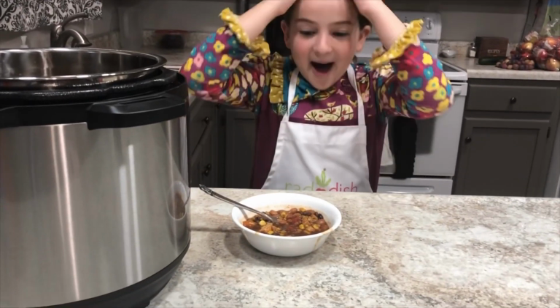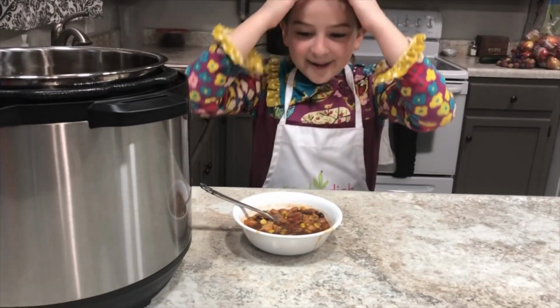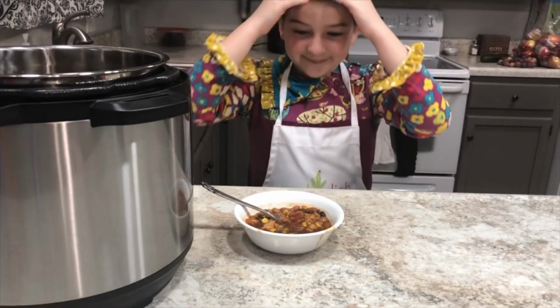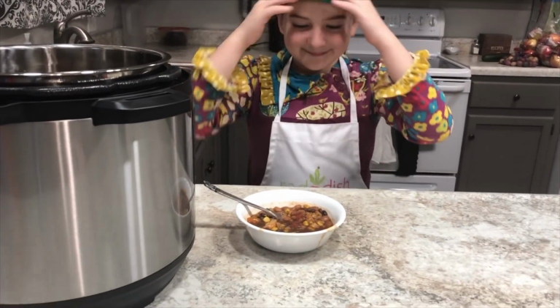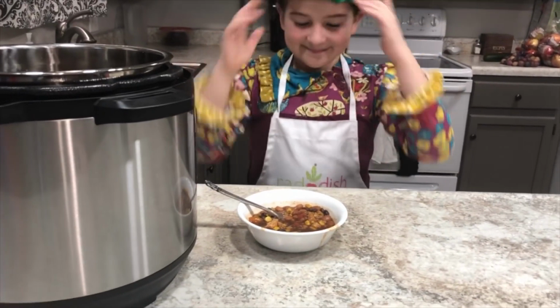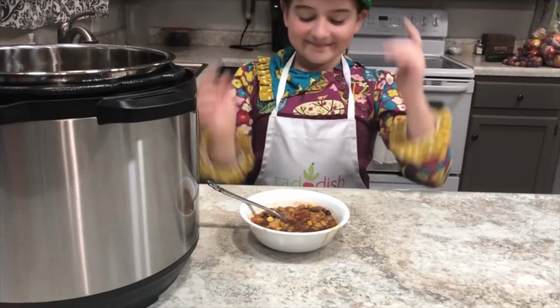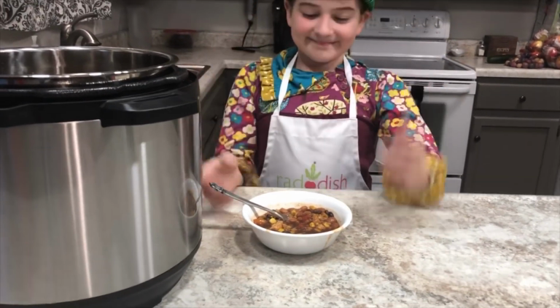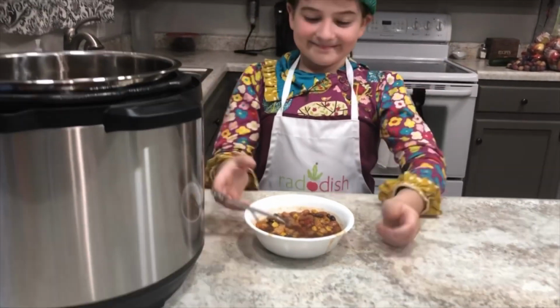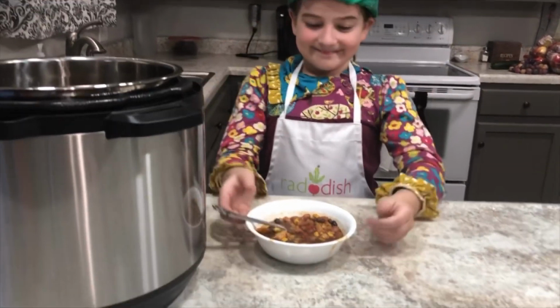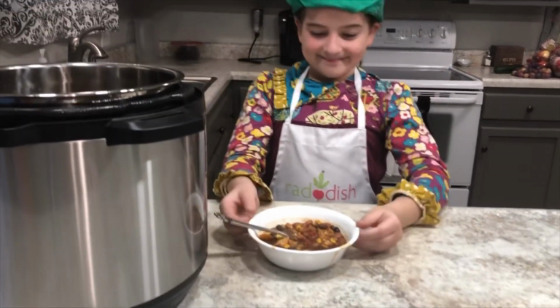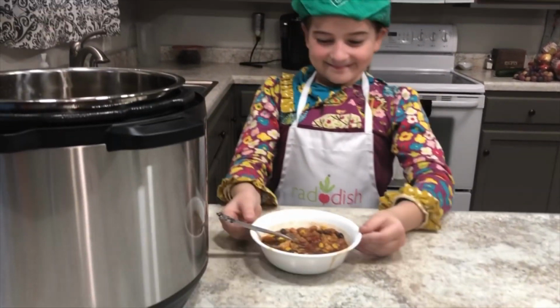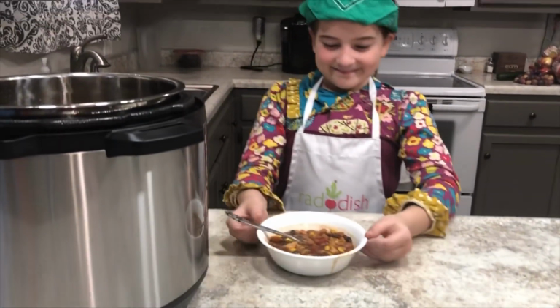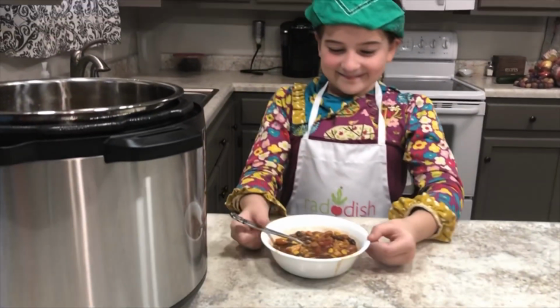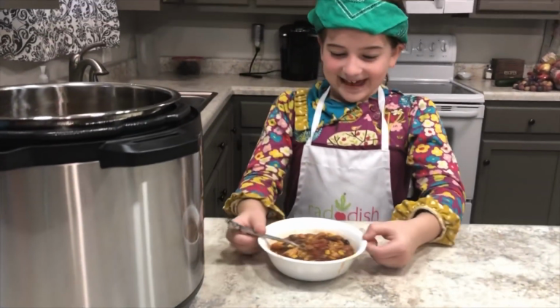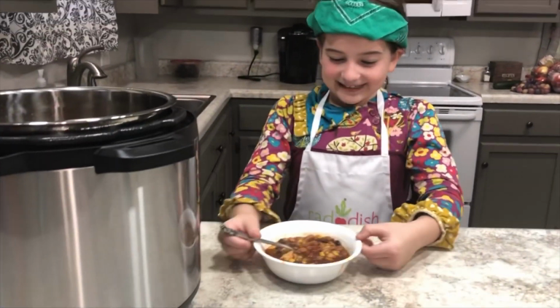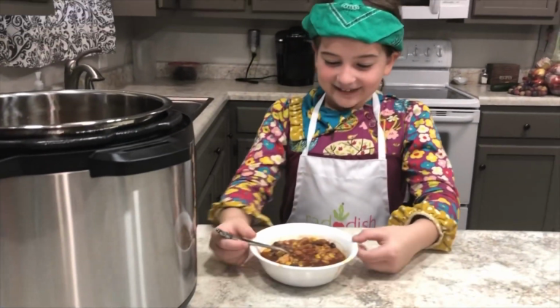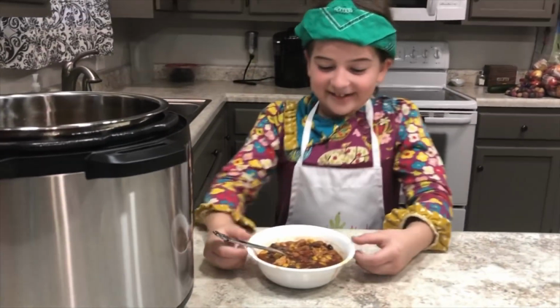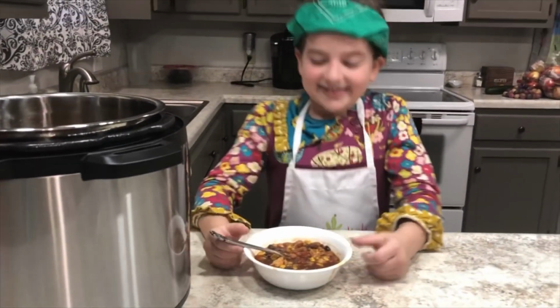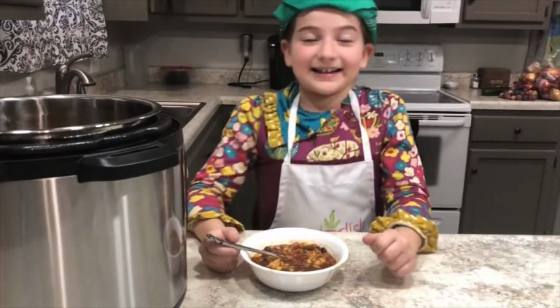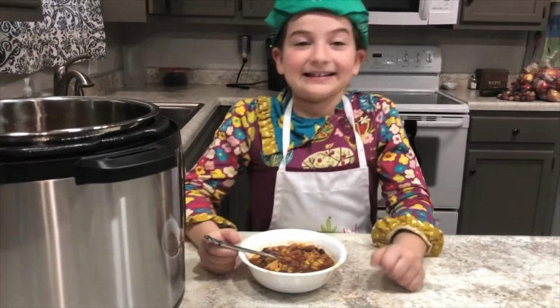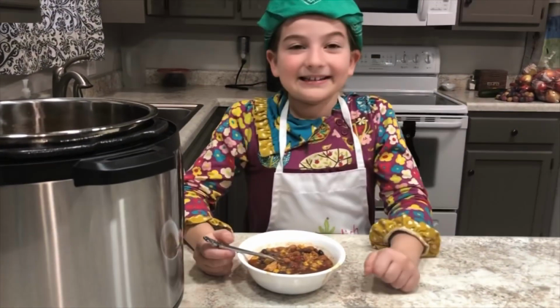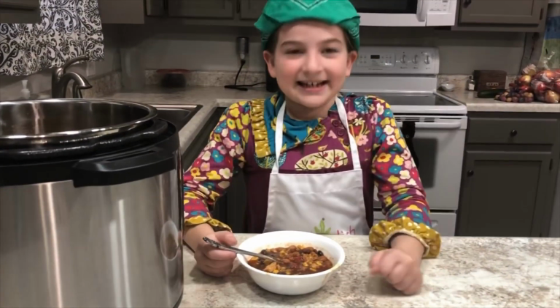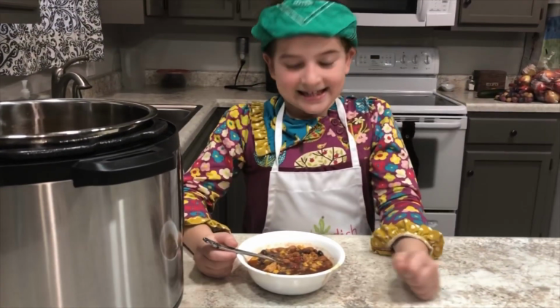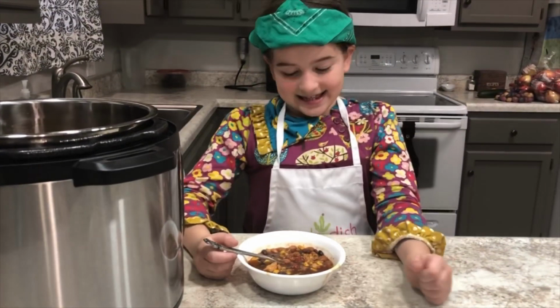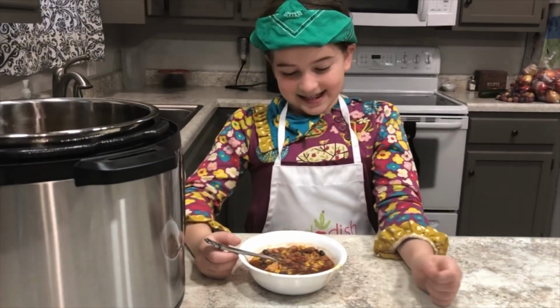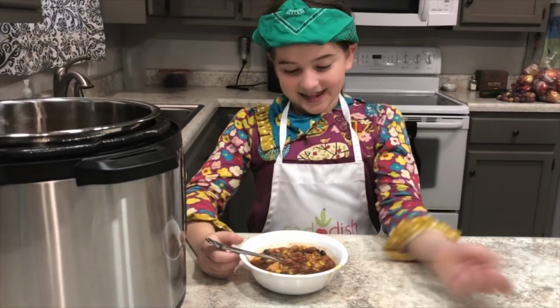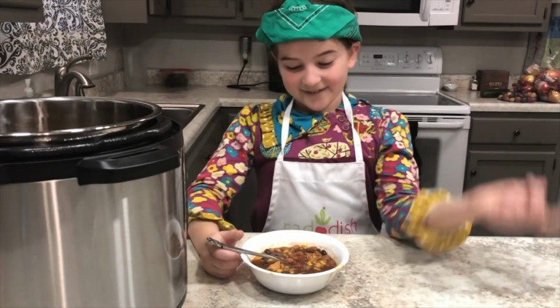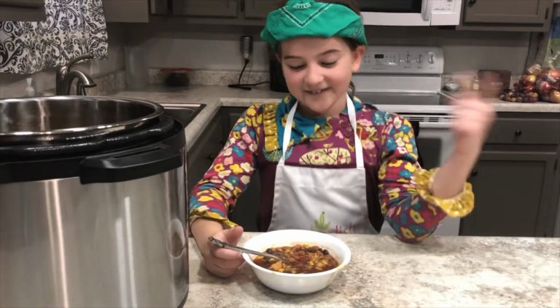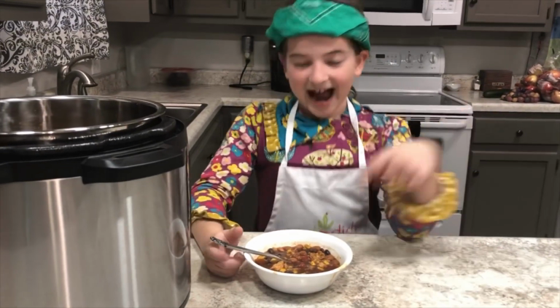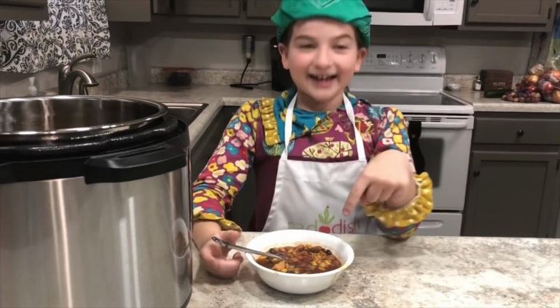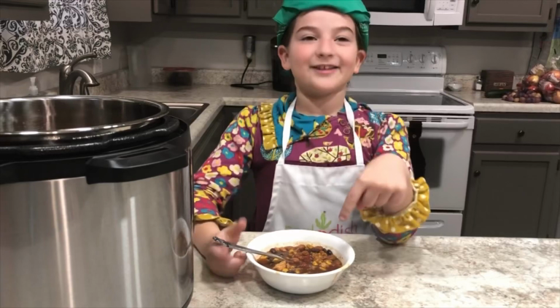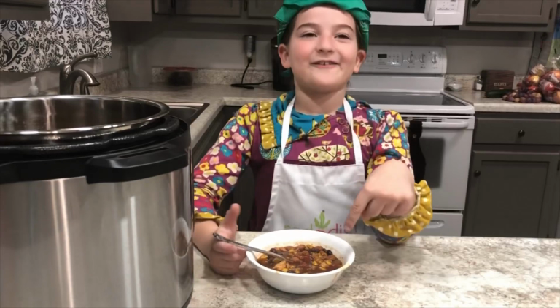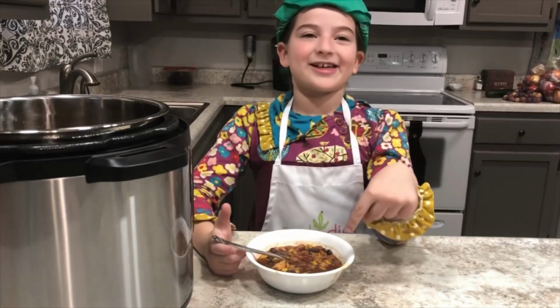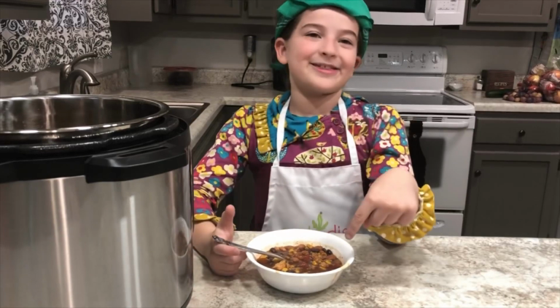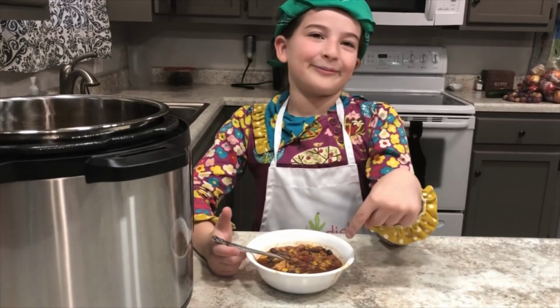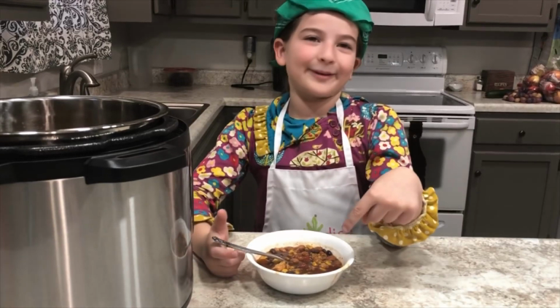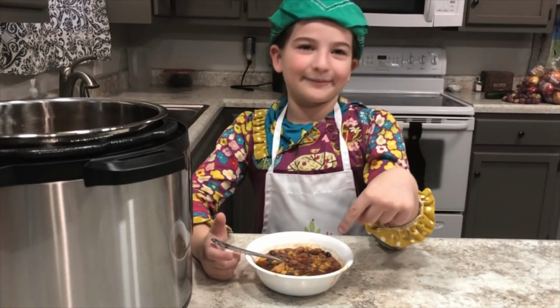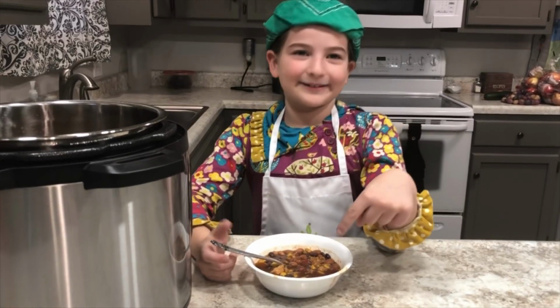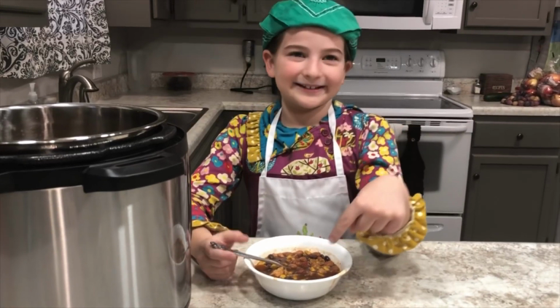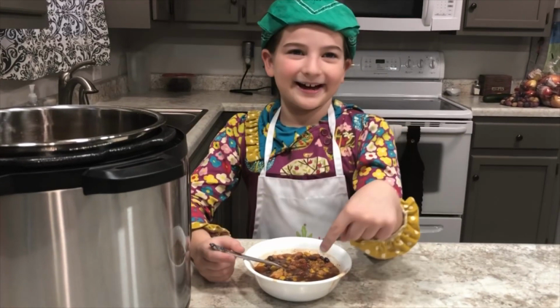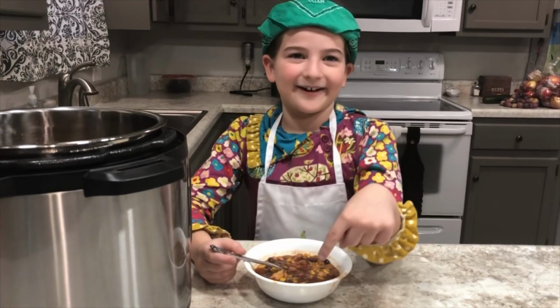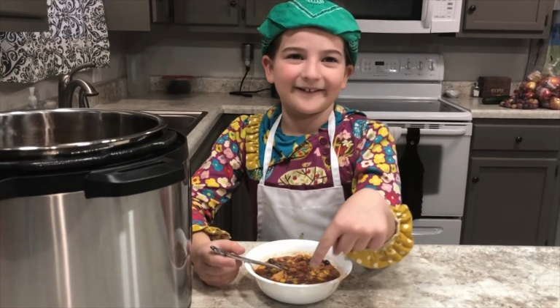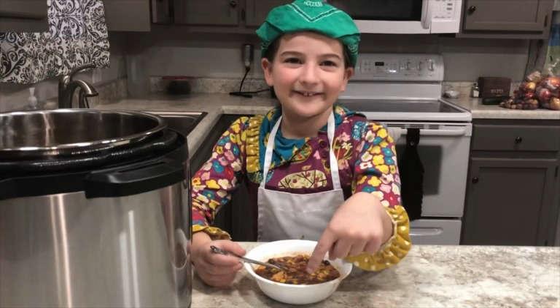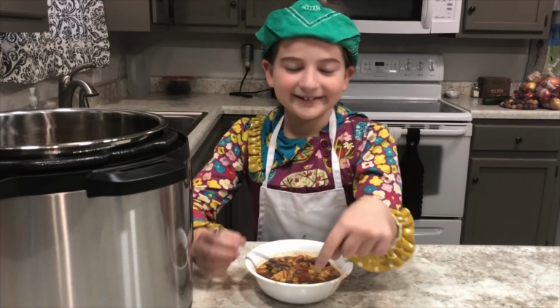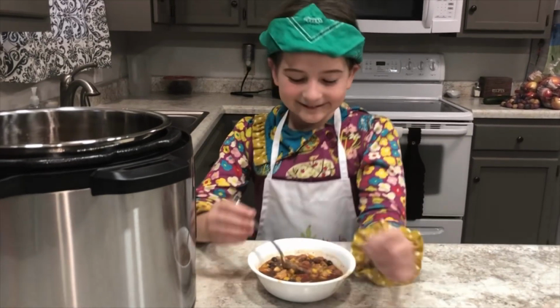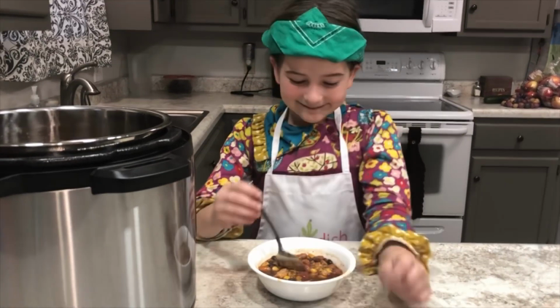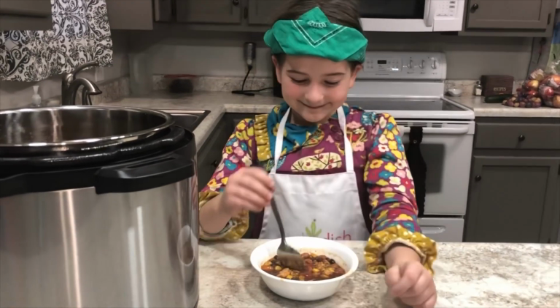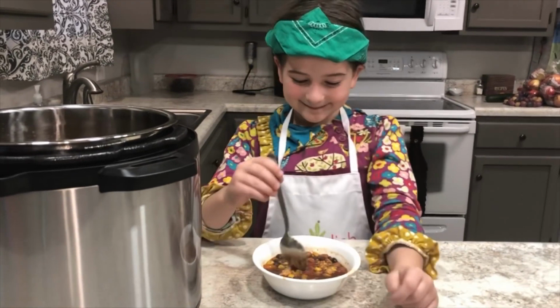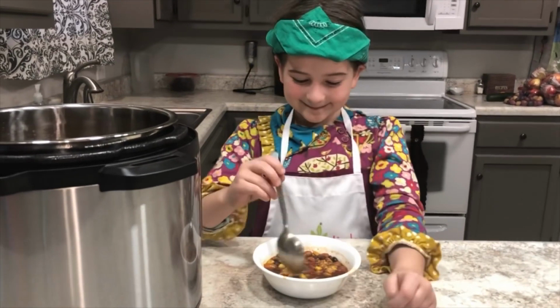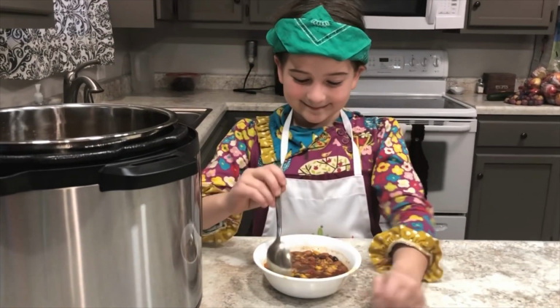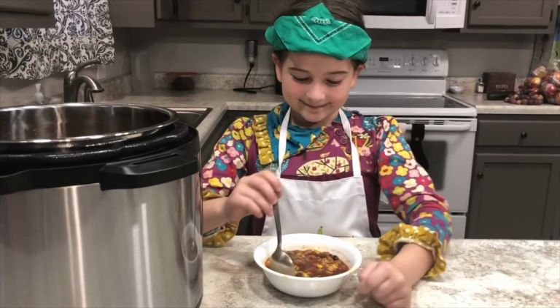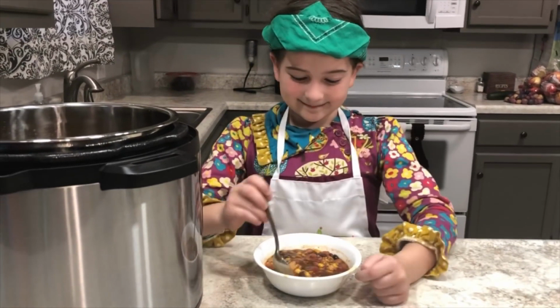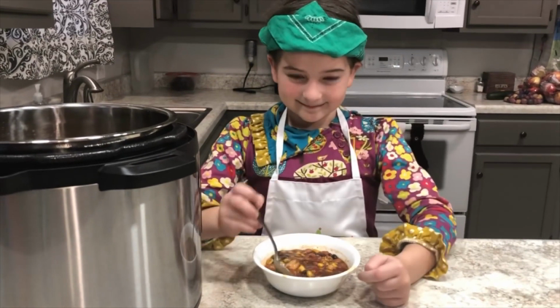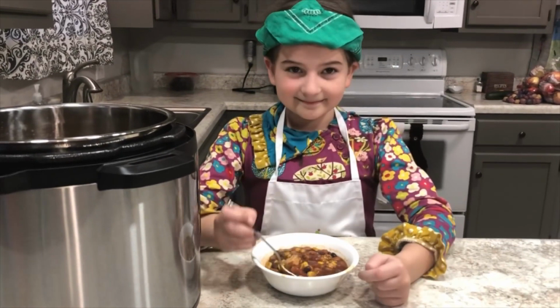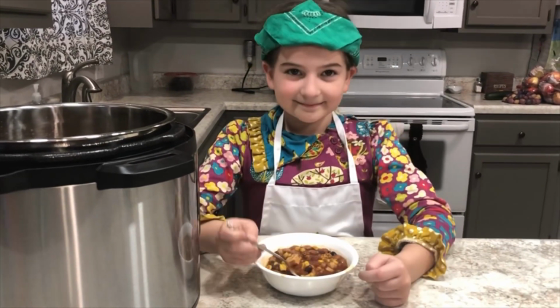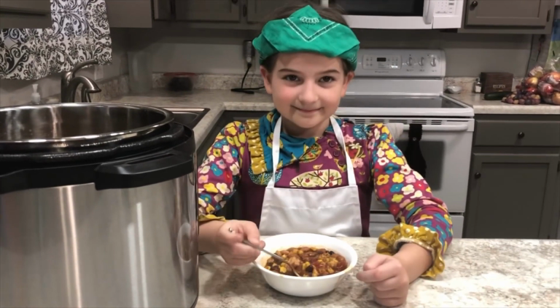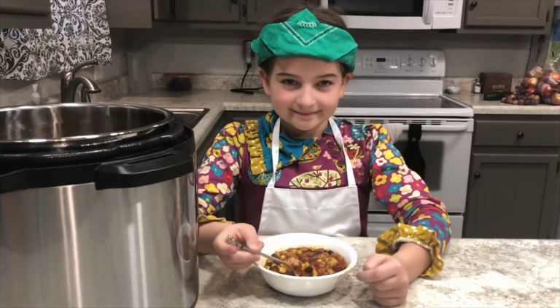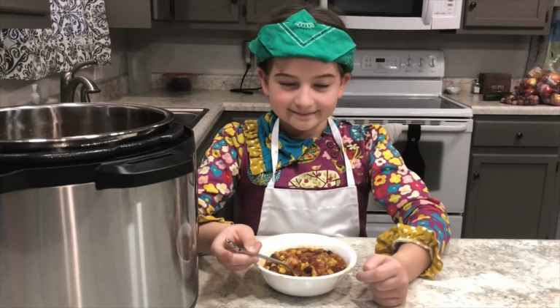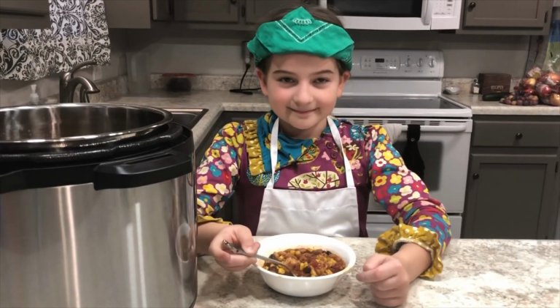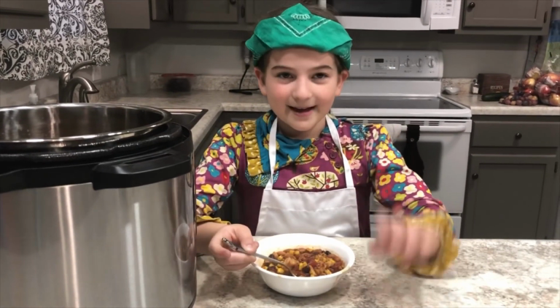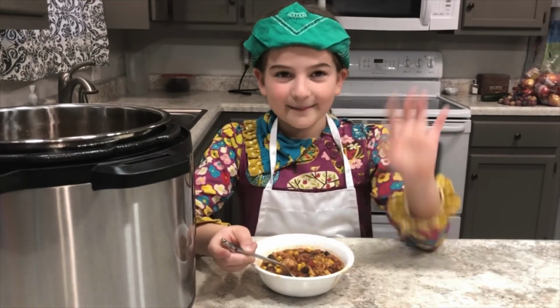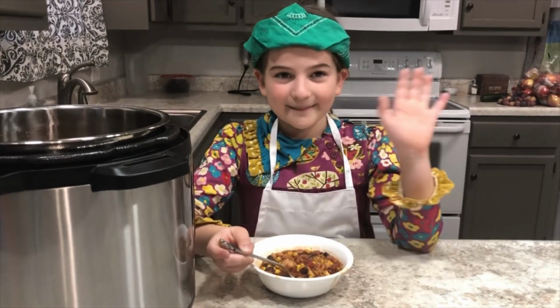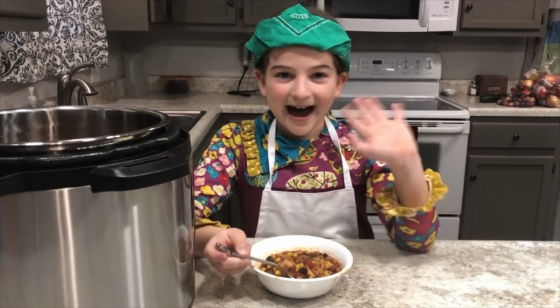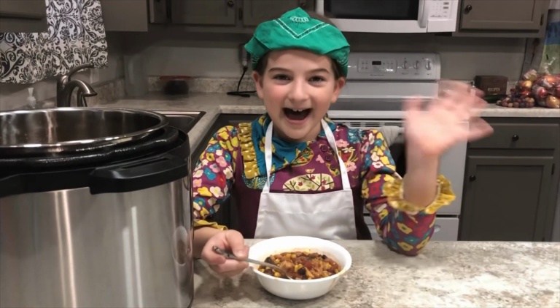Mmm, it looks delicious. Find the recipe below. Bye.